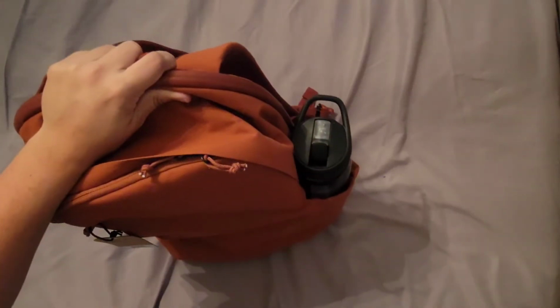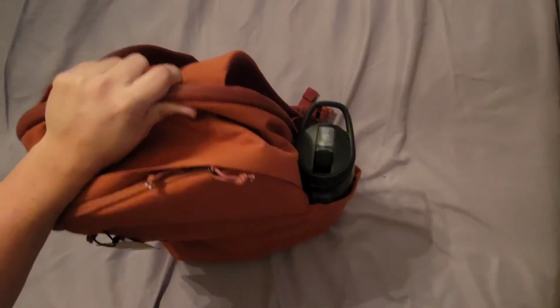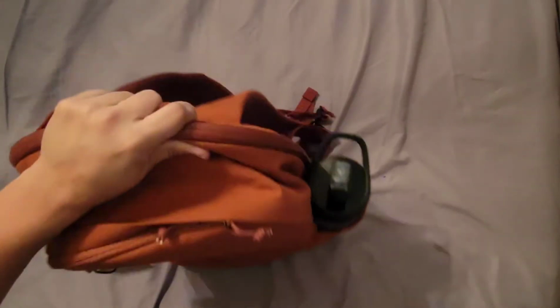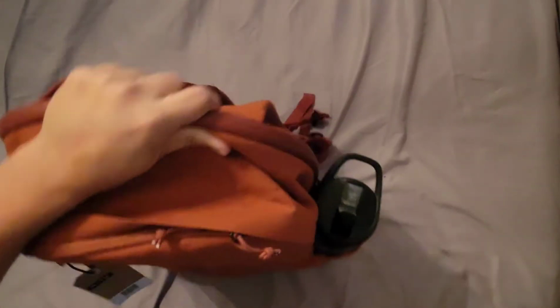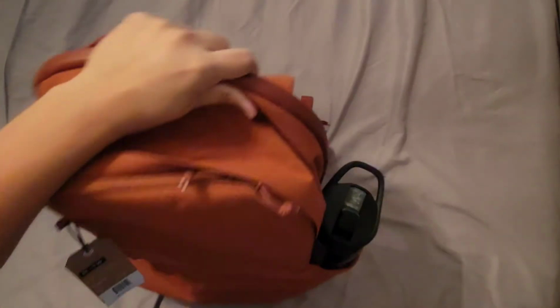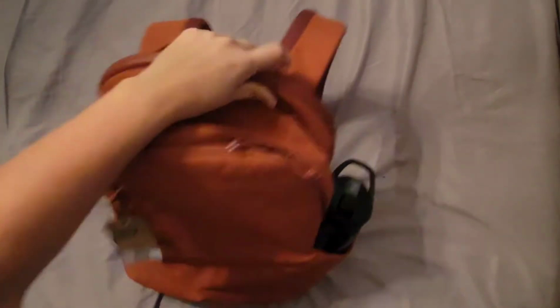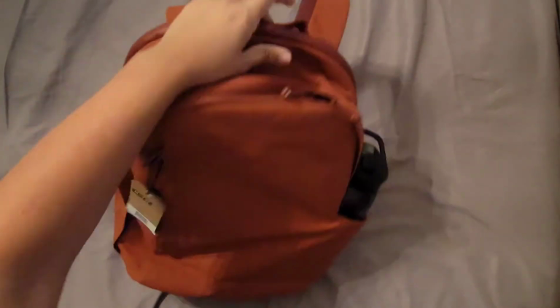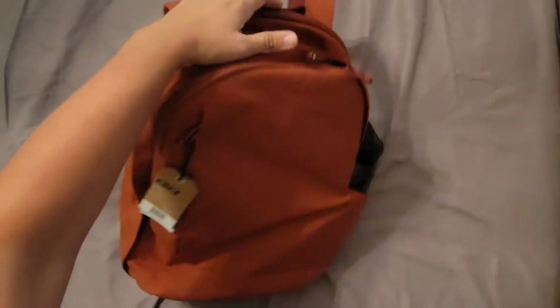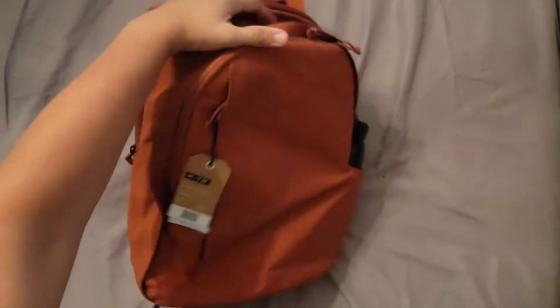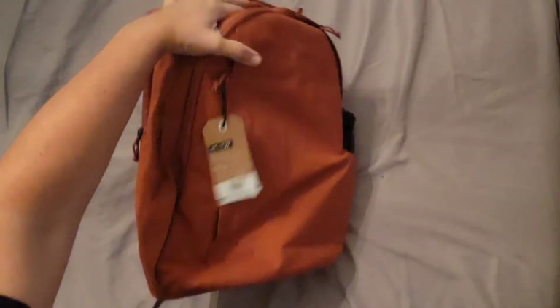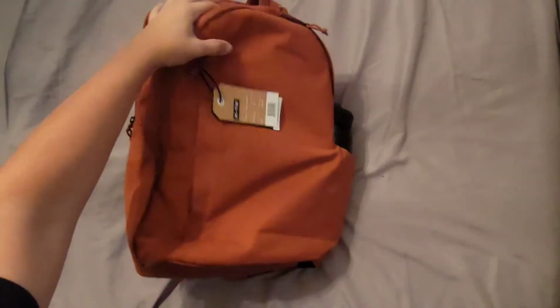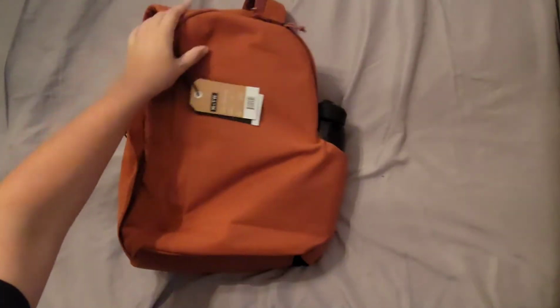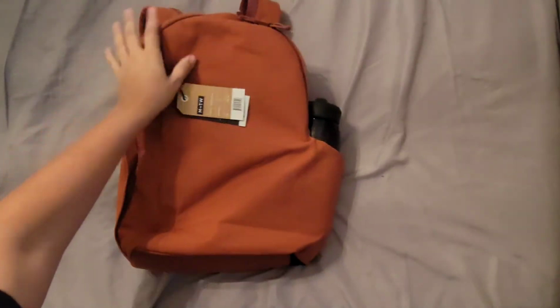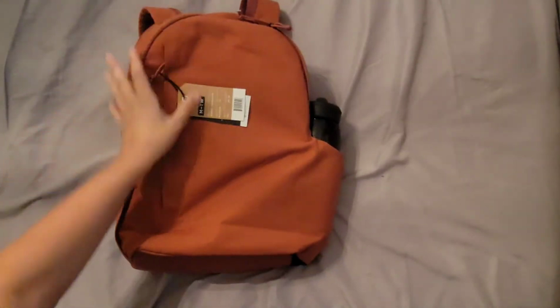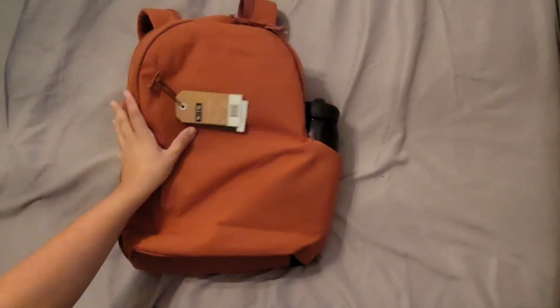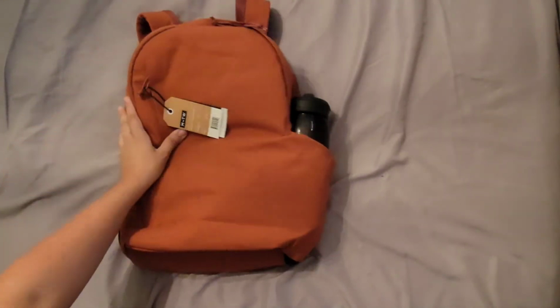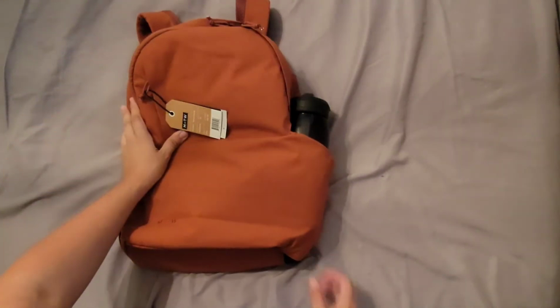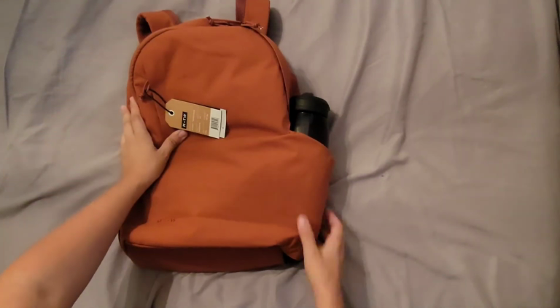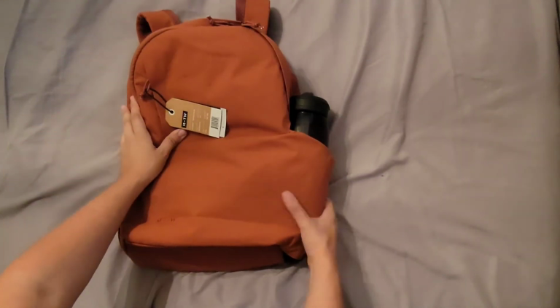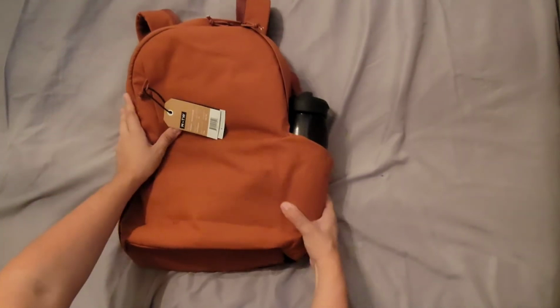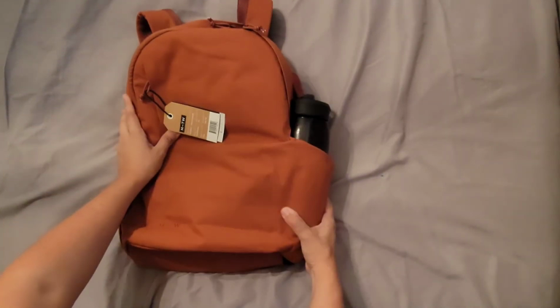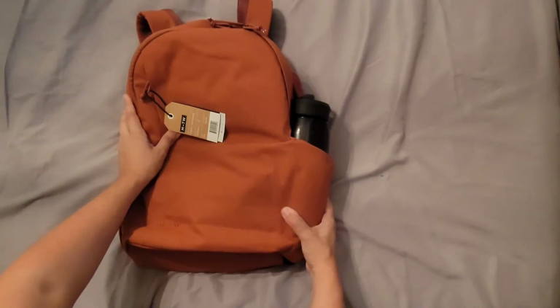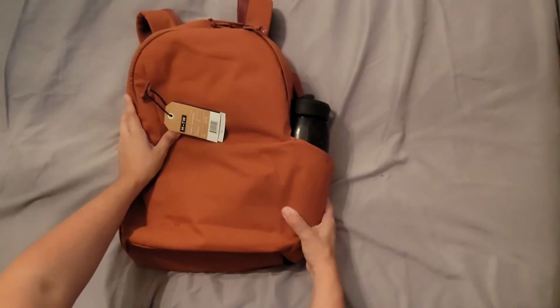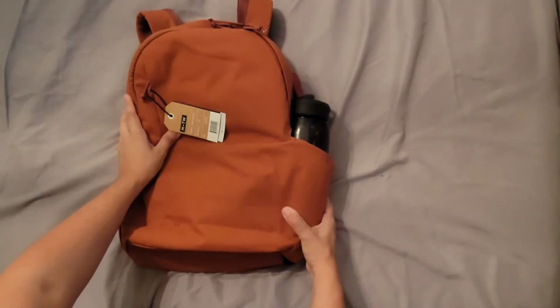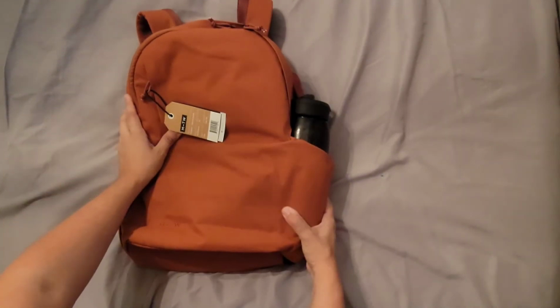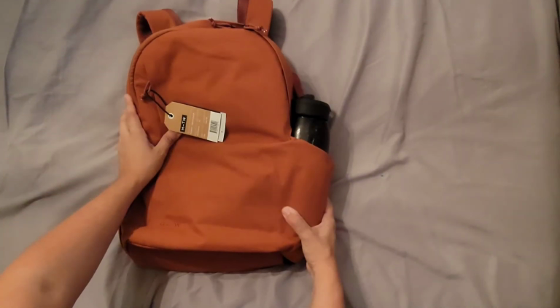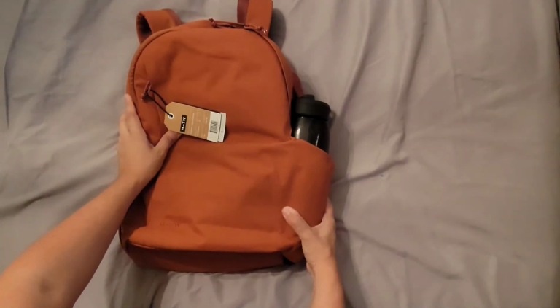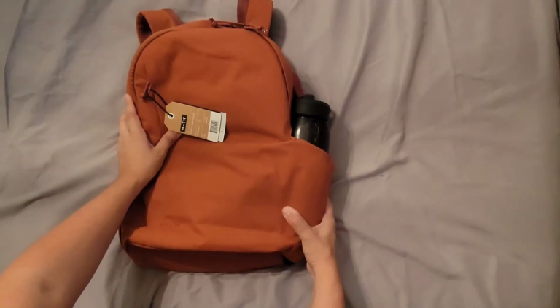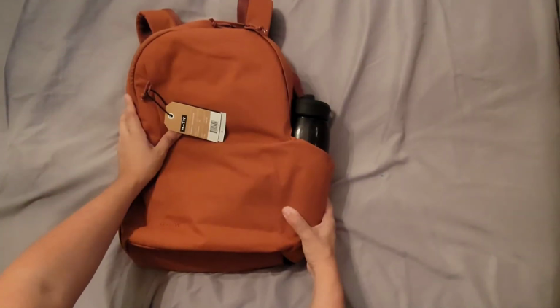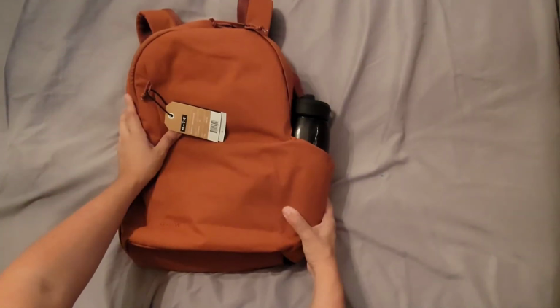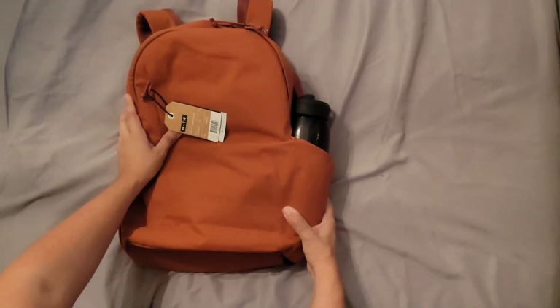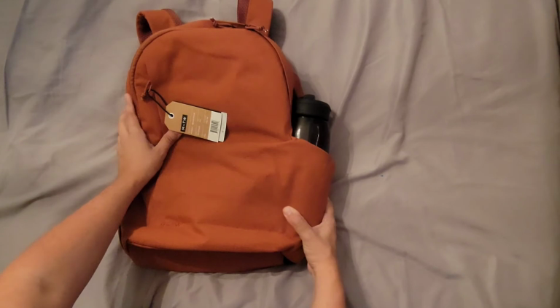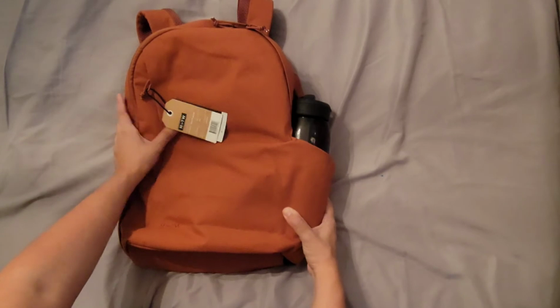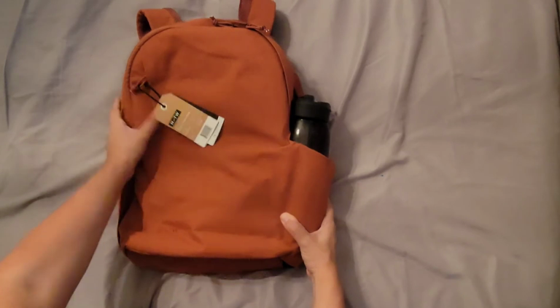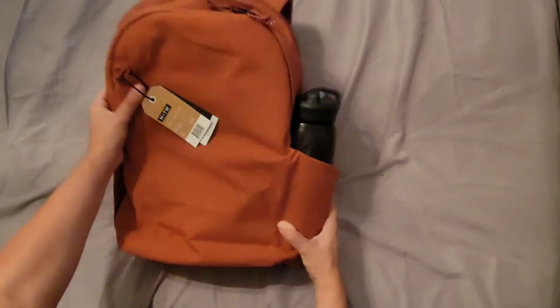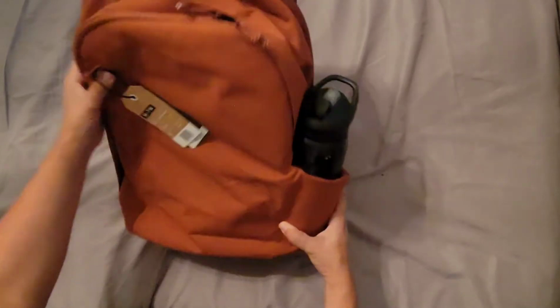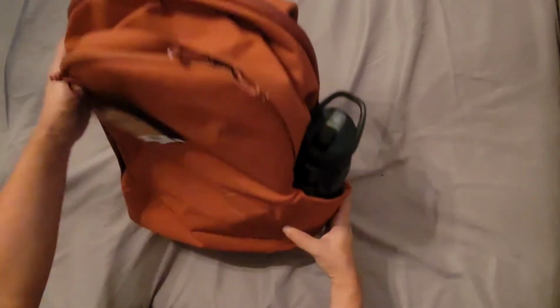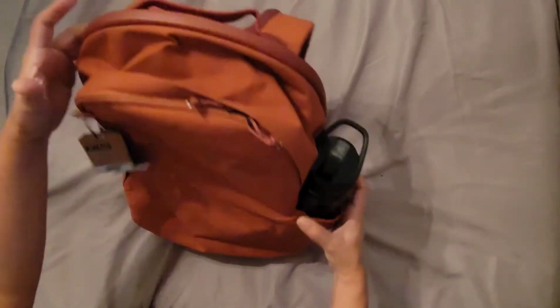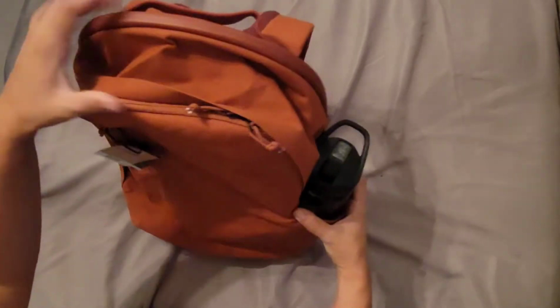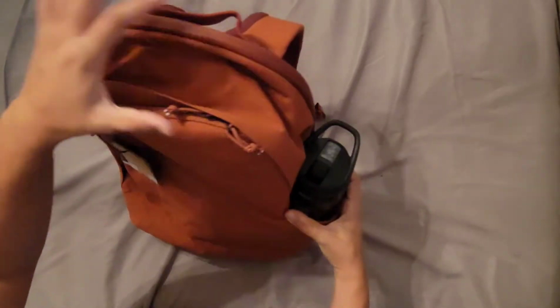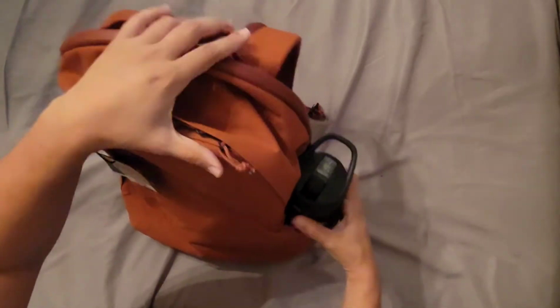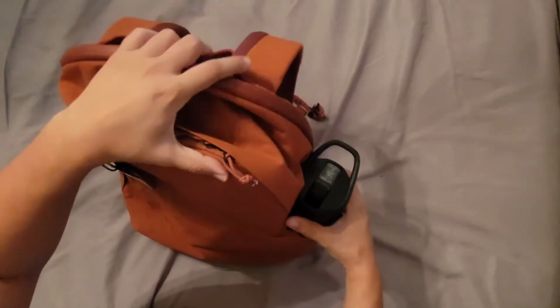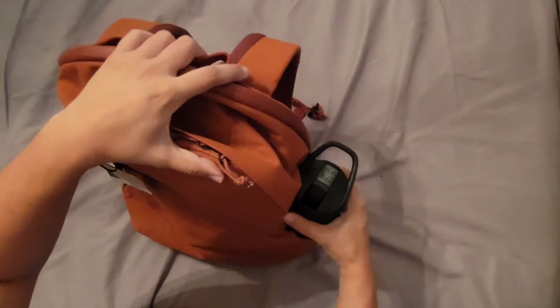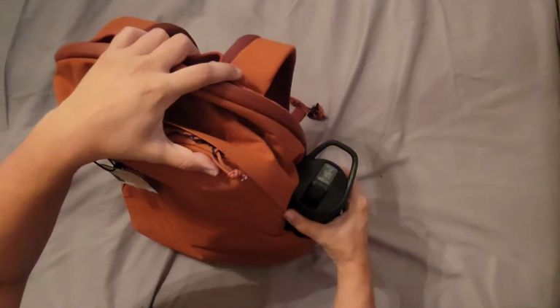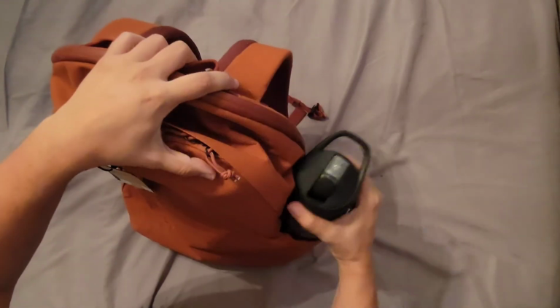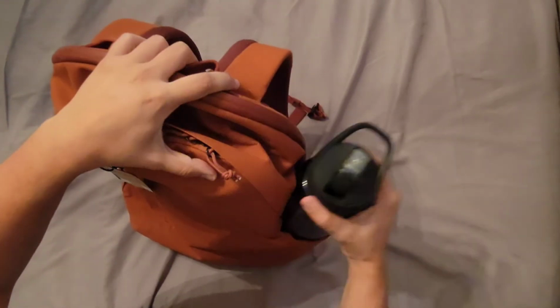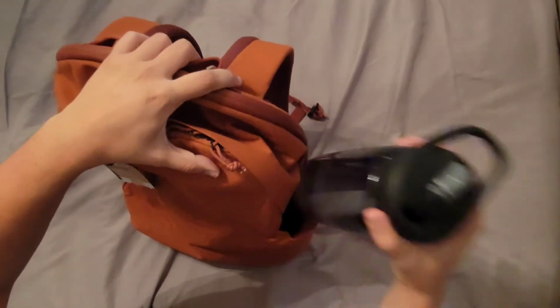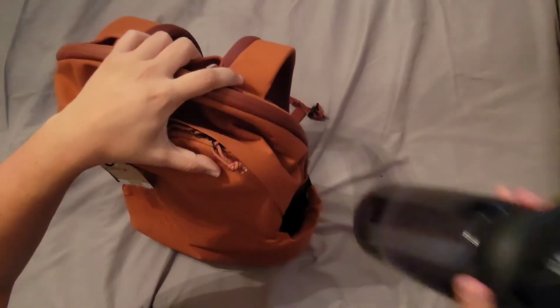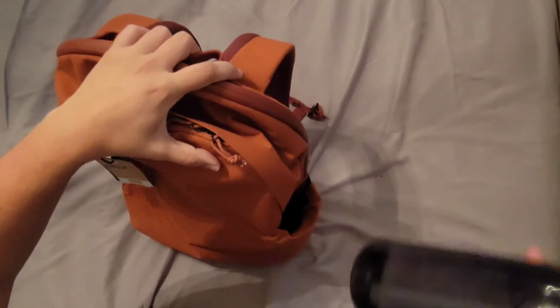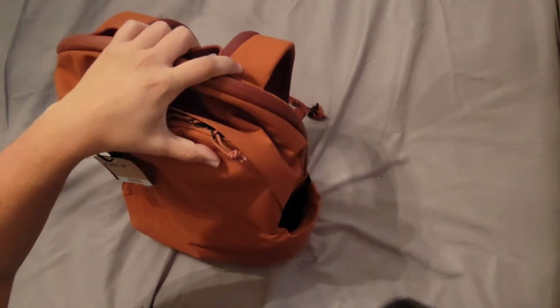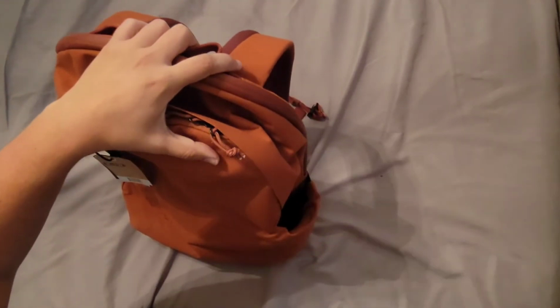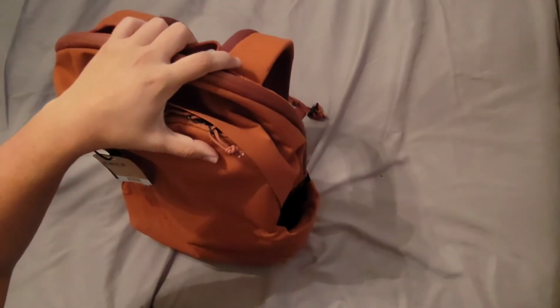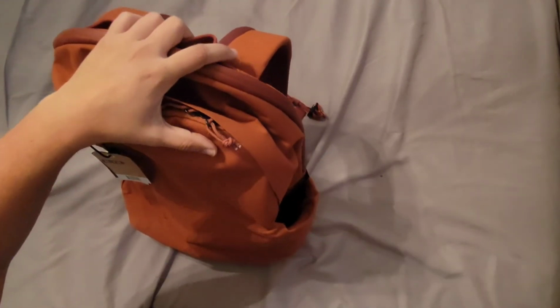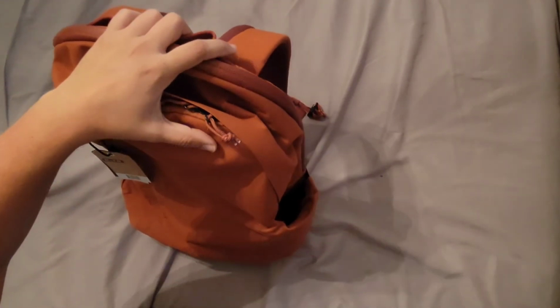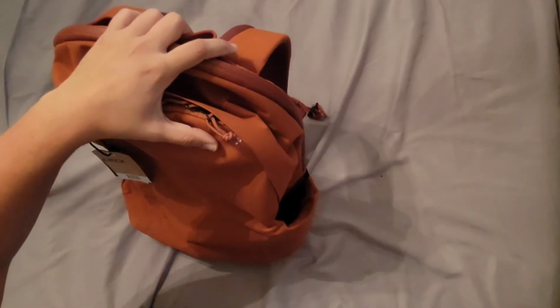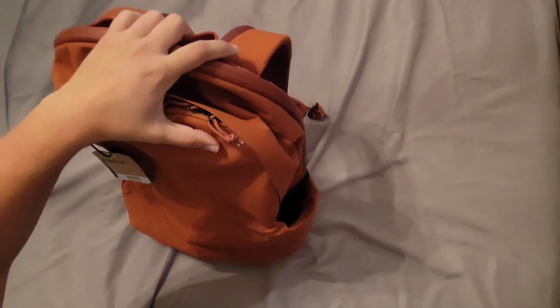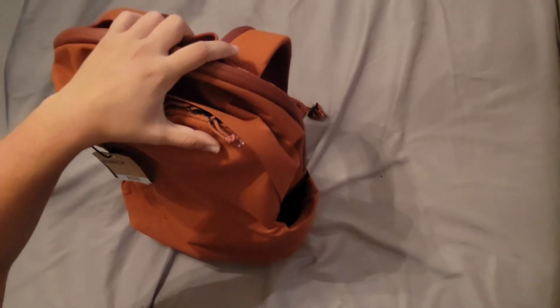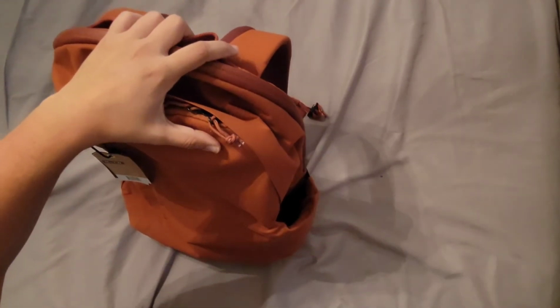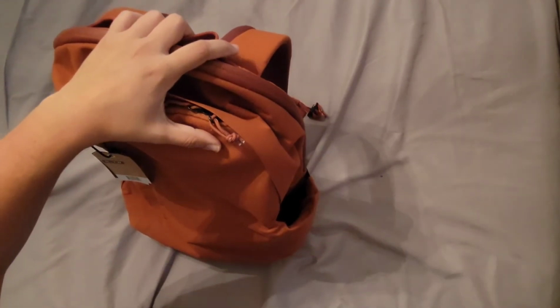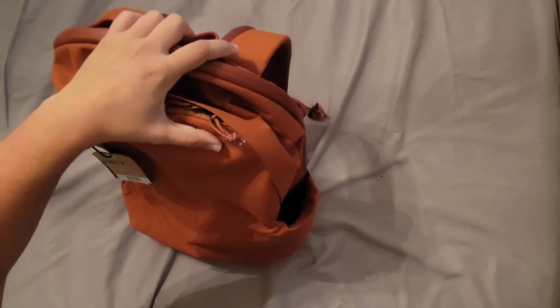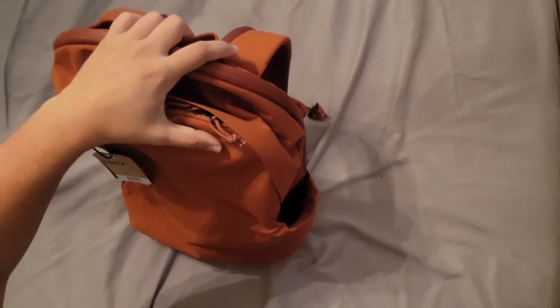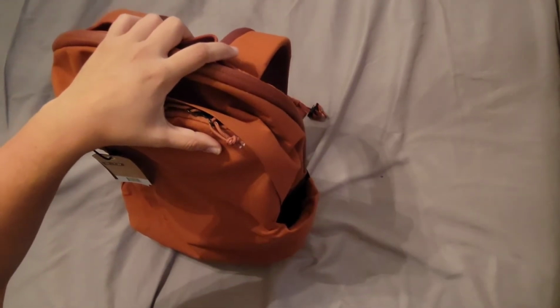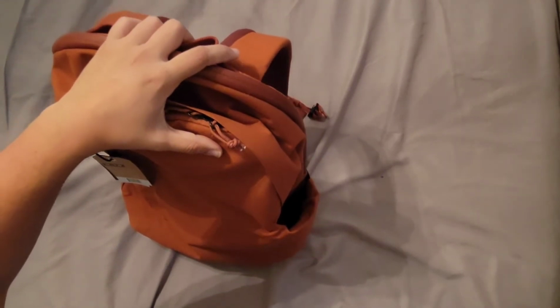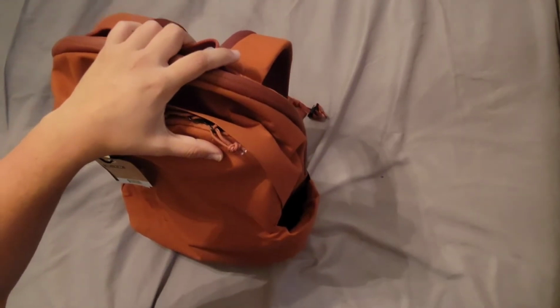A 32-ounce Camelbak fits snug — that would be the ideal size, I'd imagine.